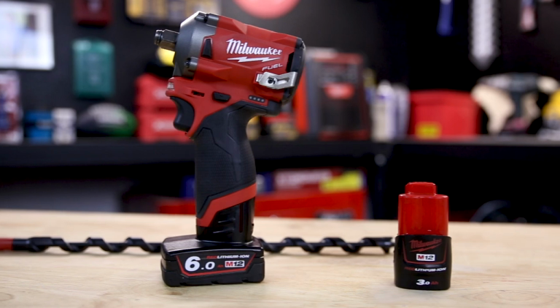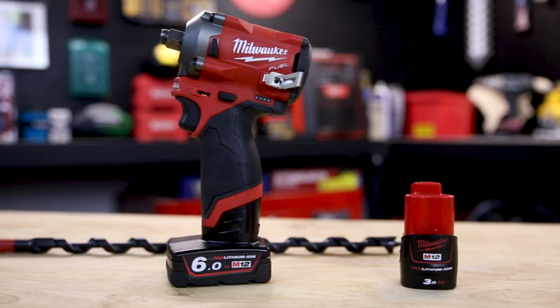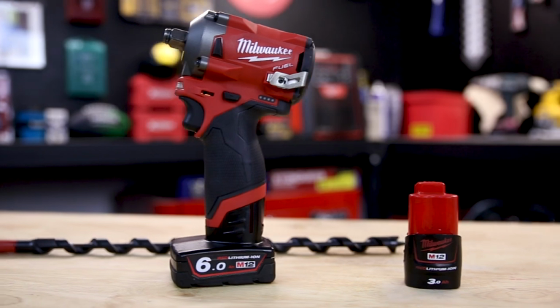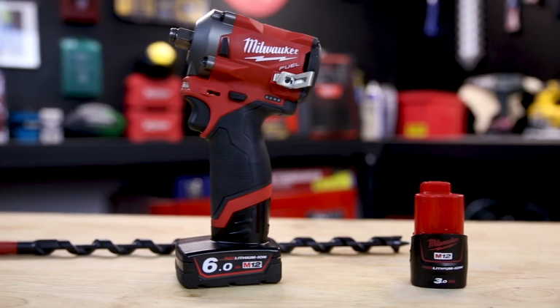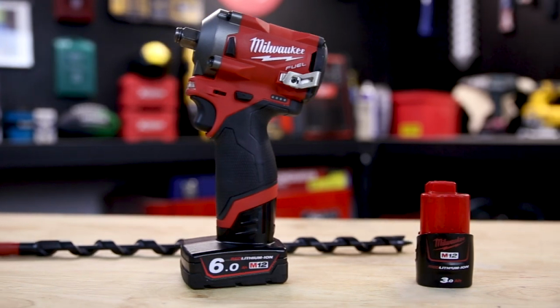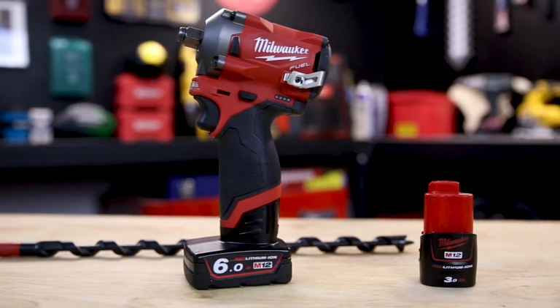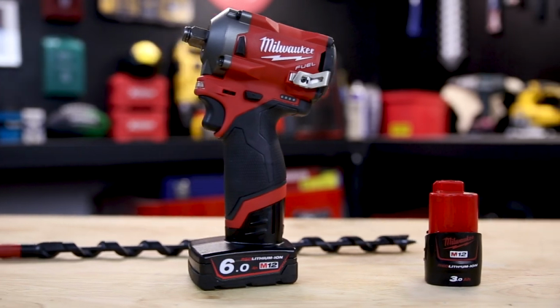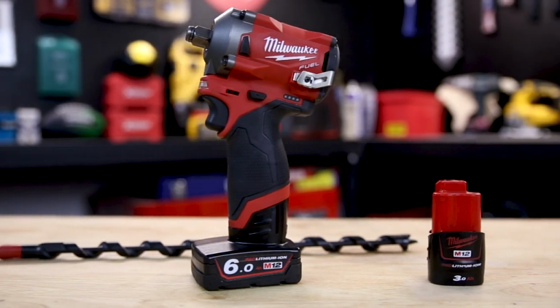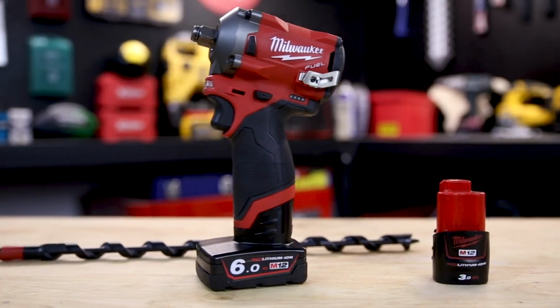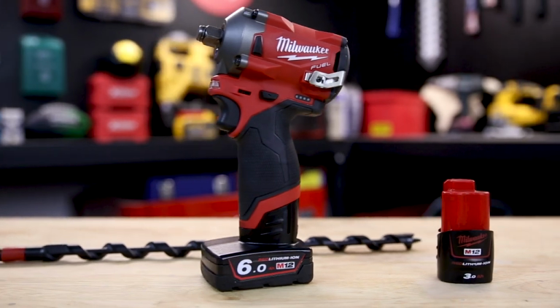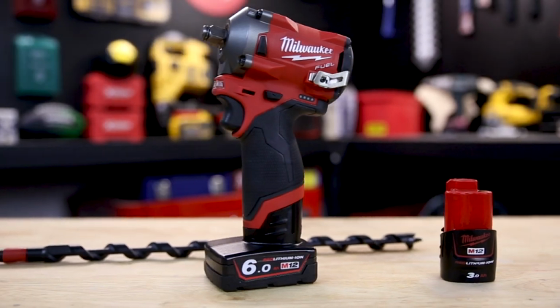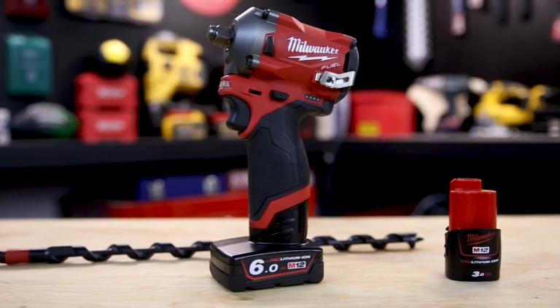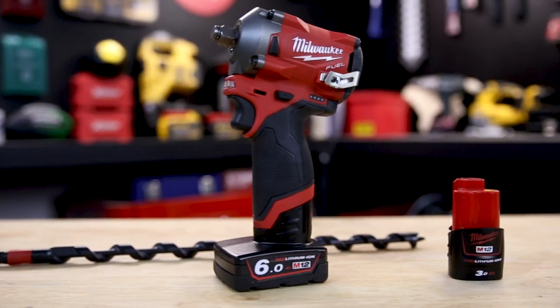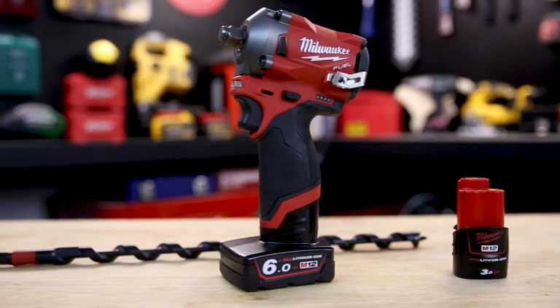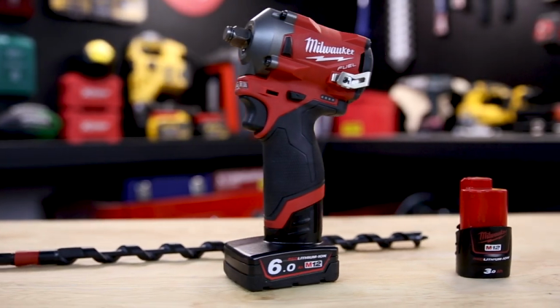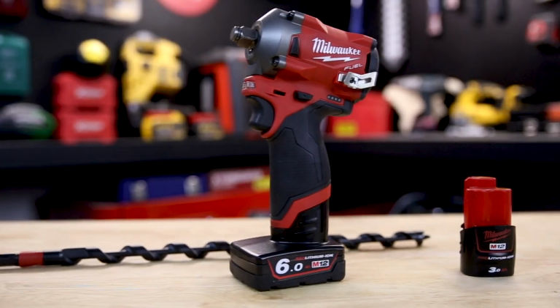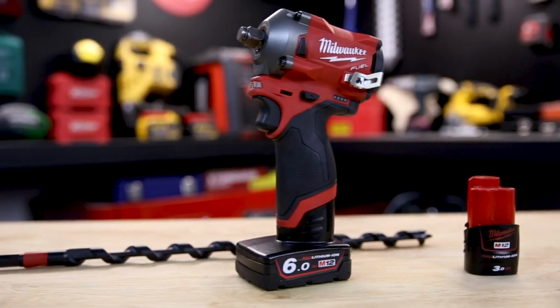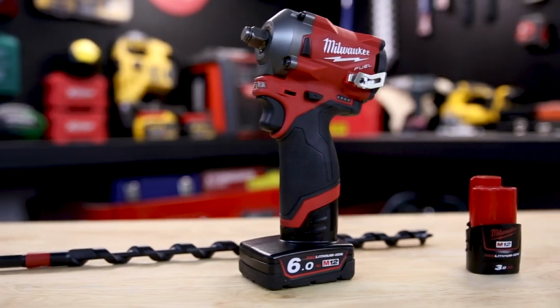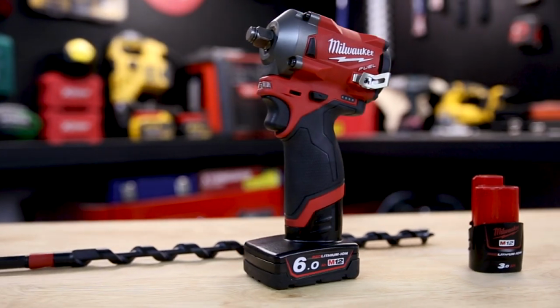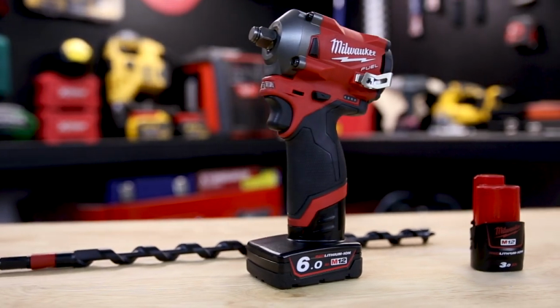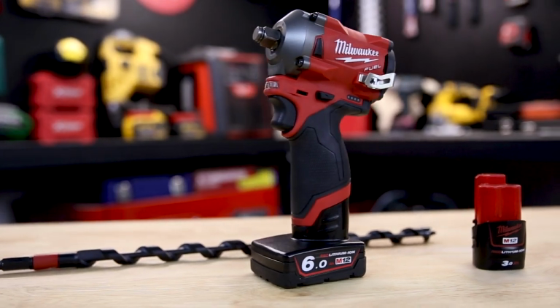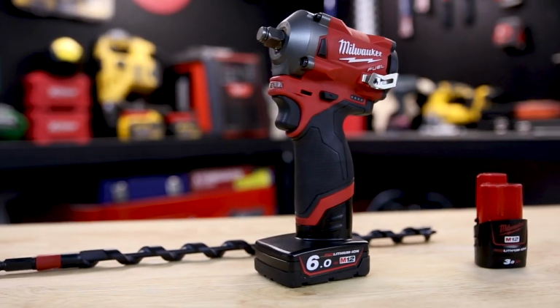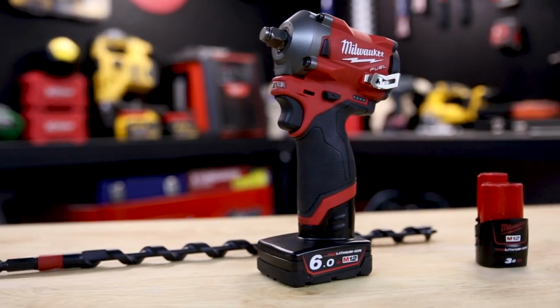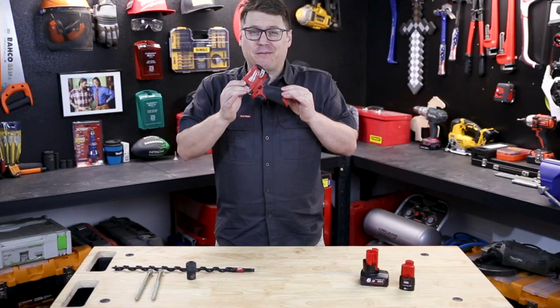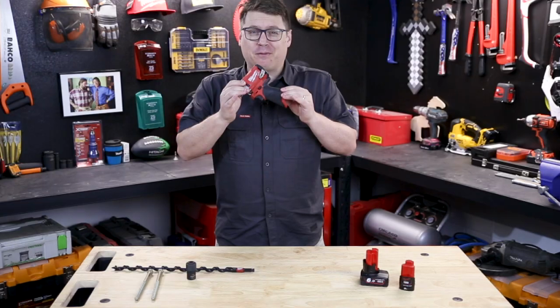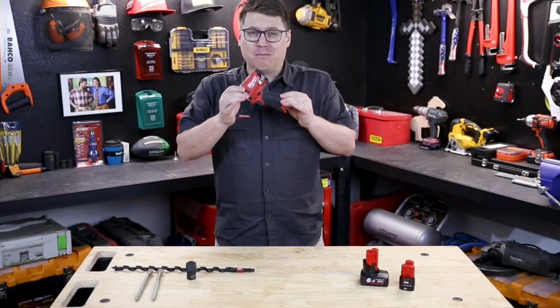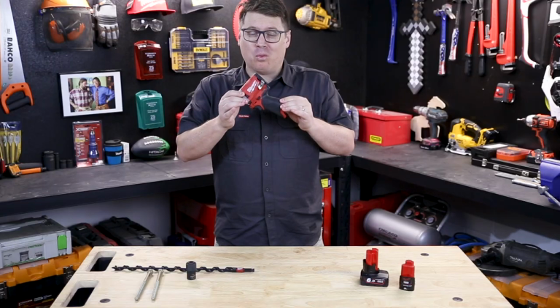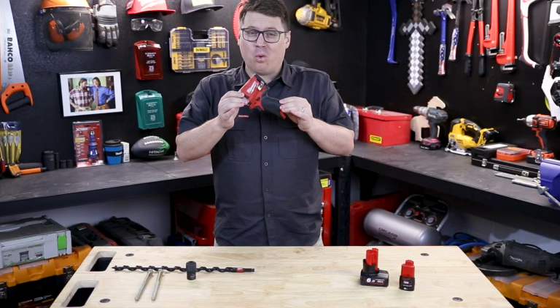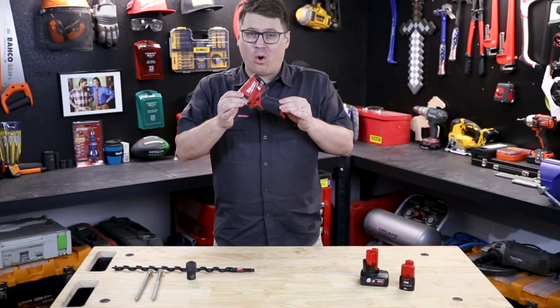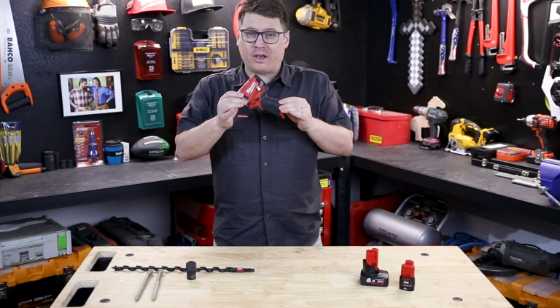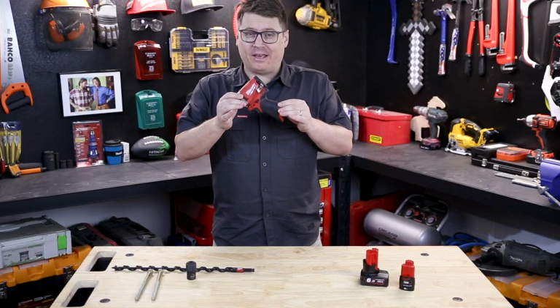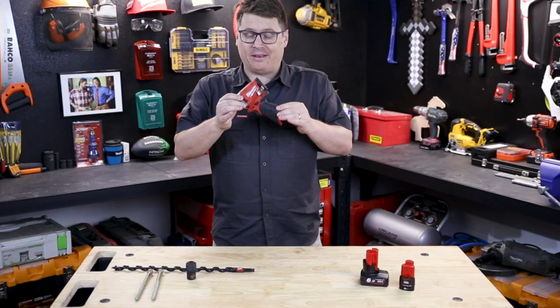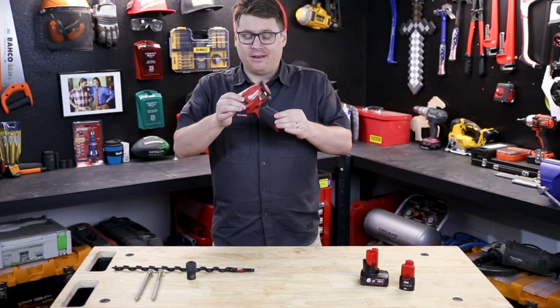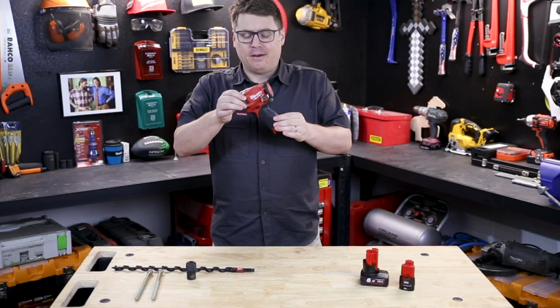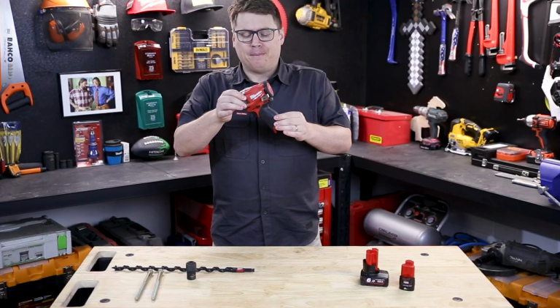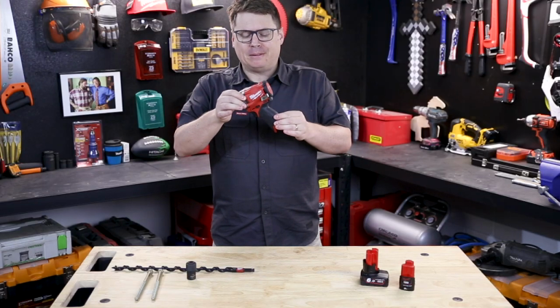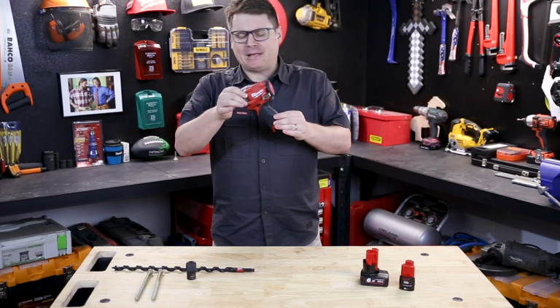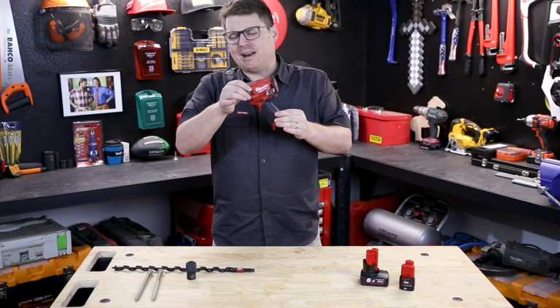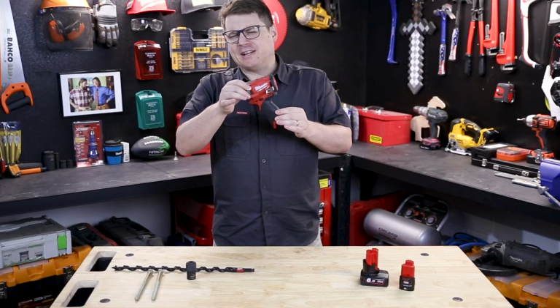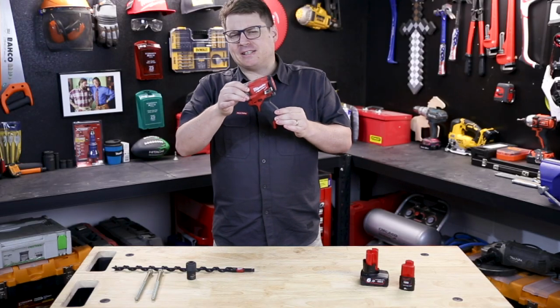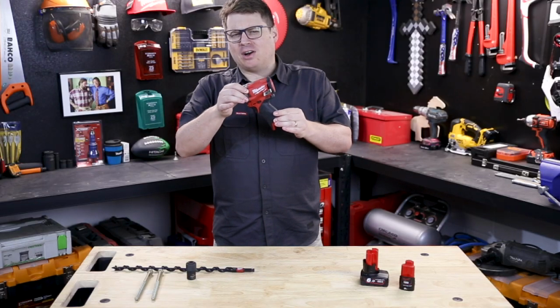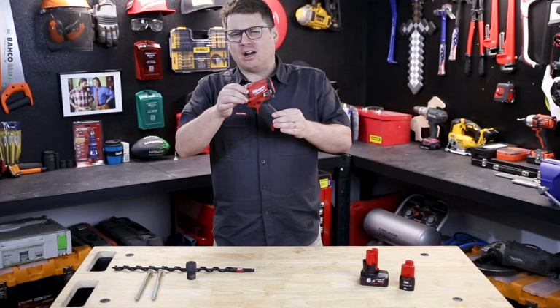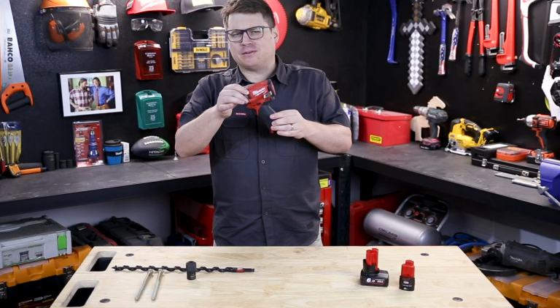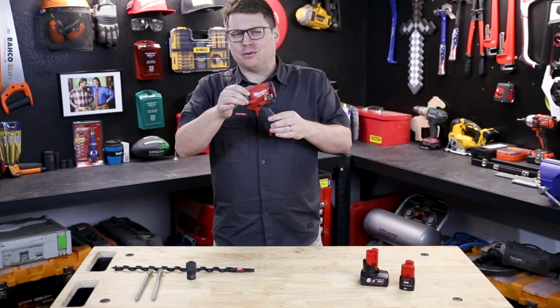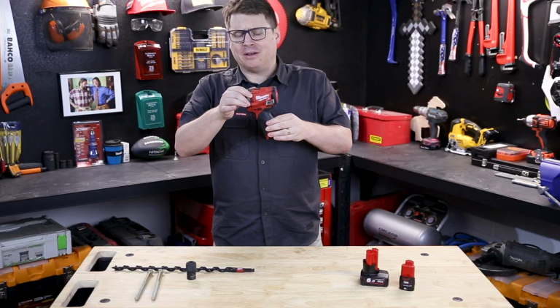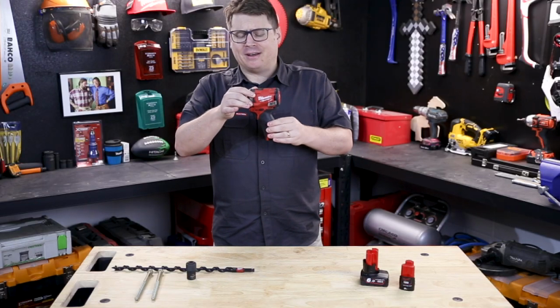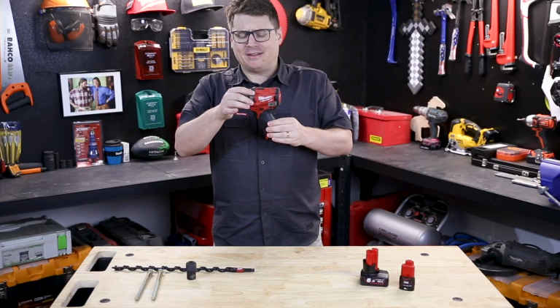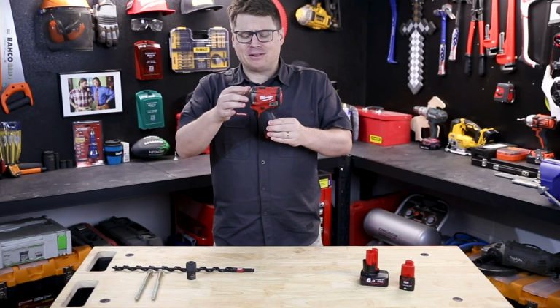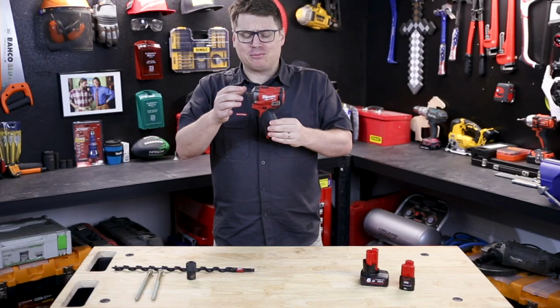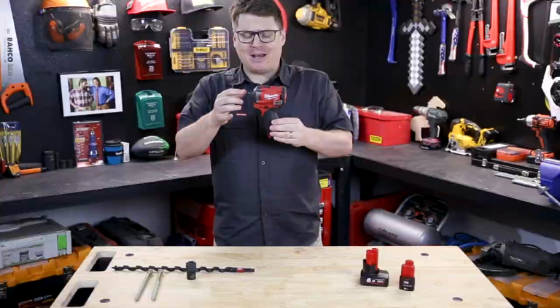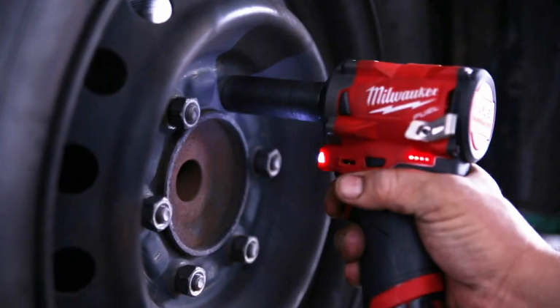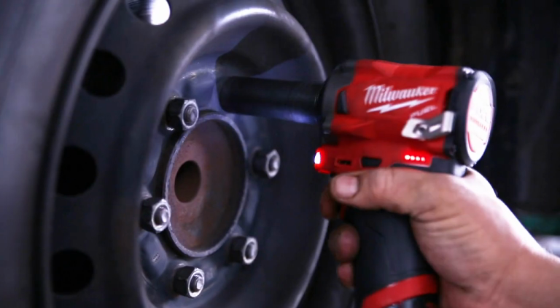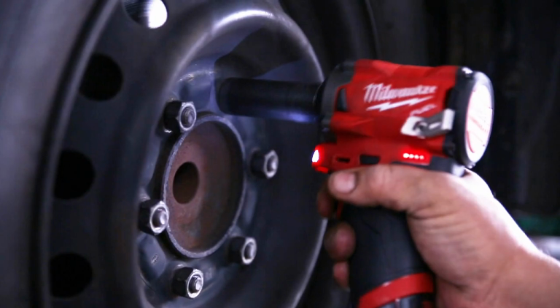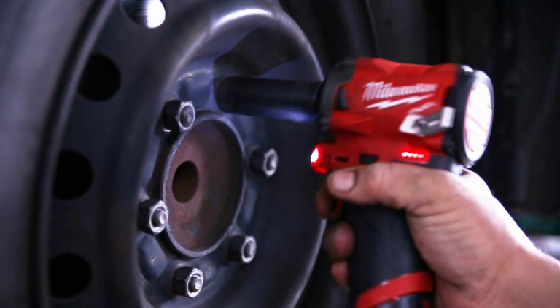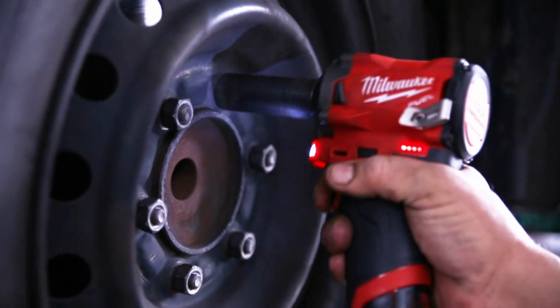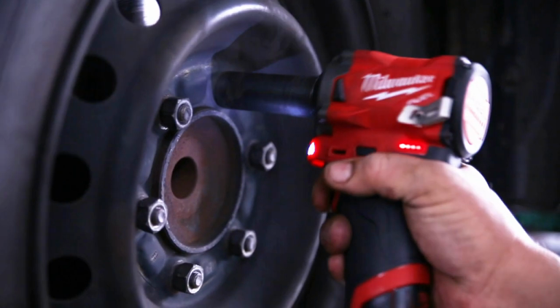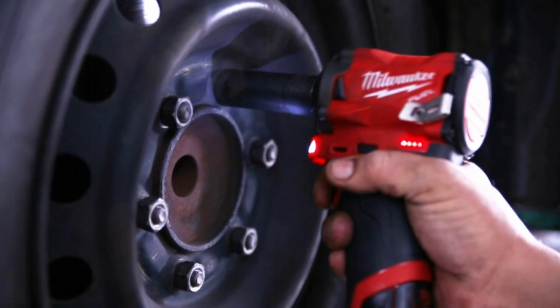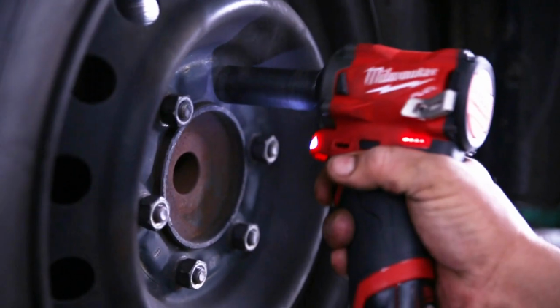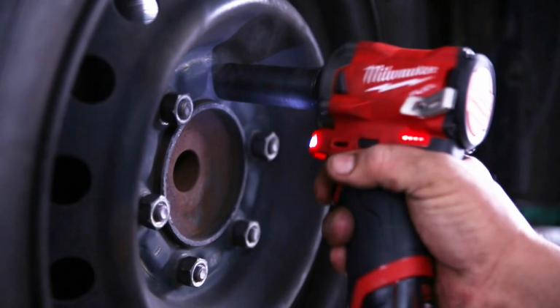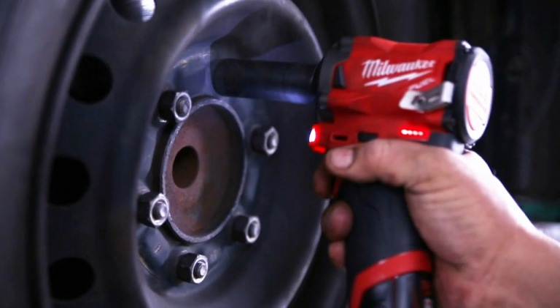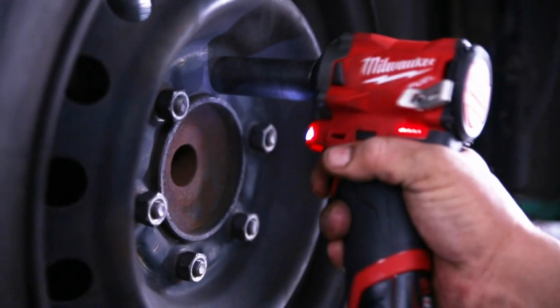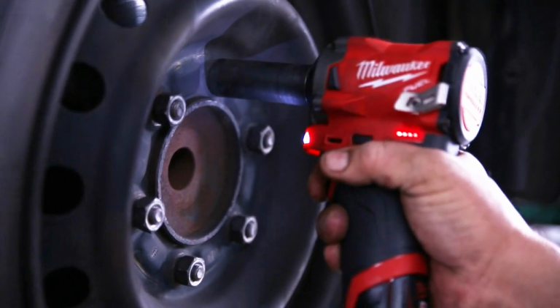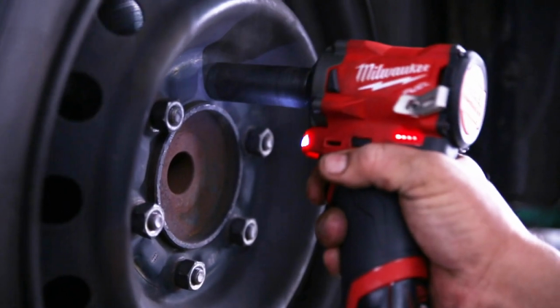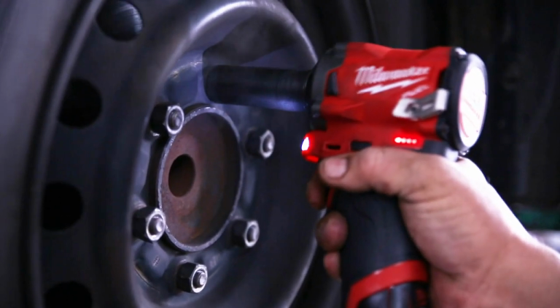Check out how small it is — the M12 impact wrench from Milwaukee. But don't let its size fool you; this wrench has got some serious punch.